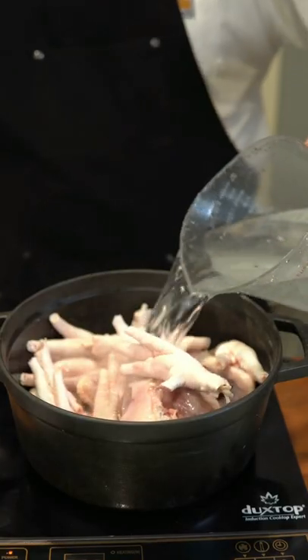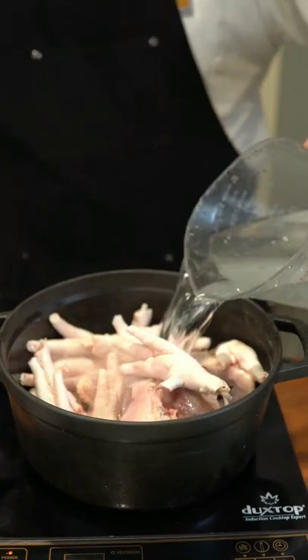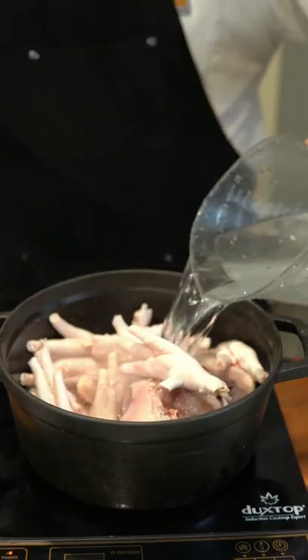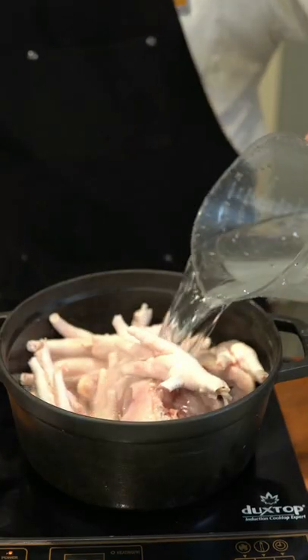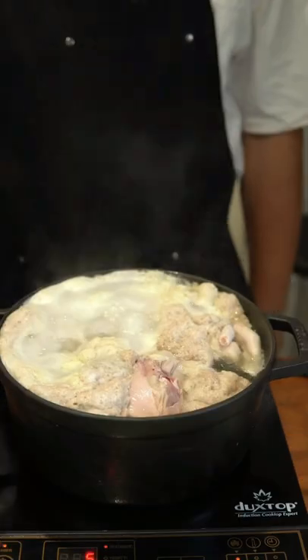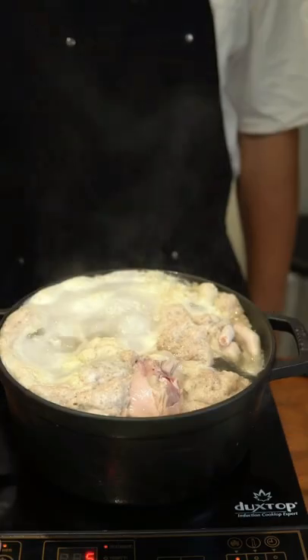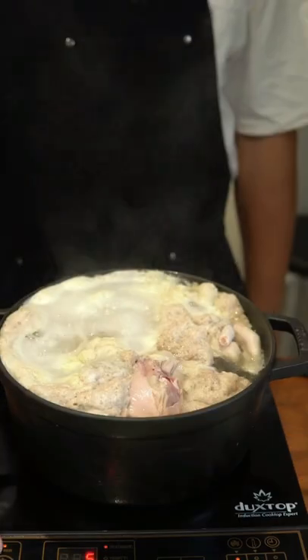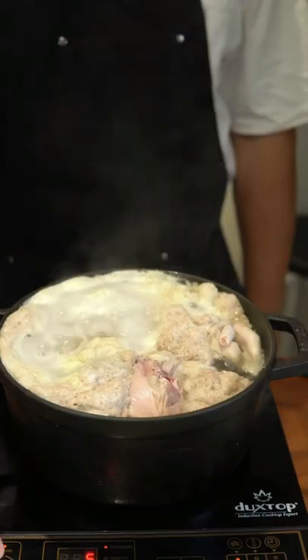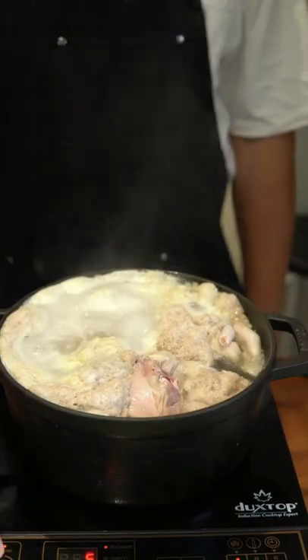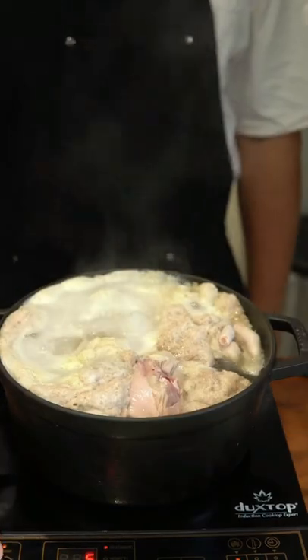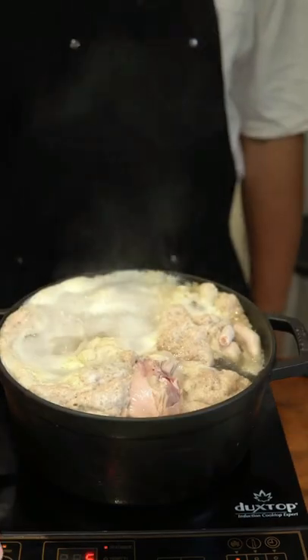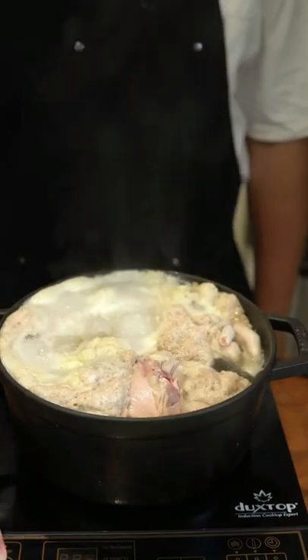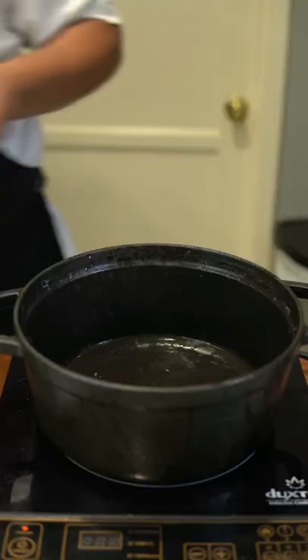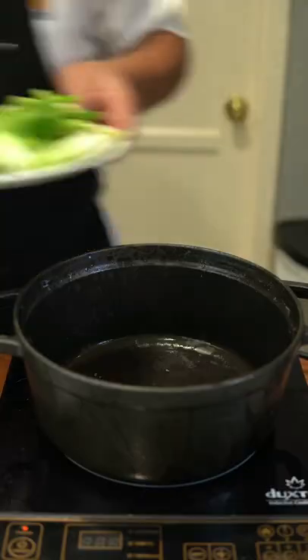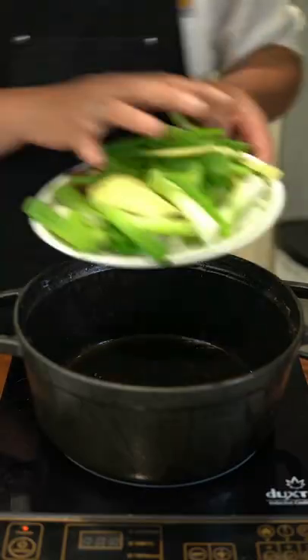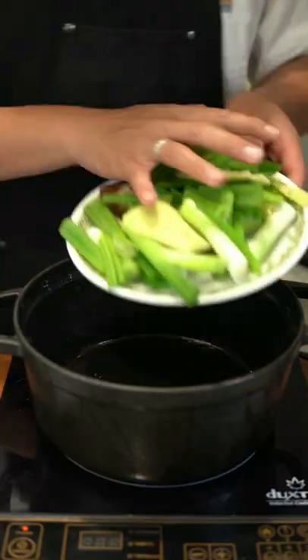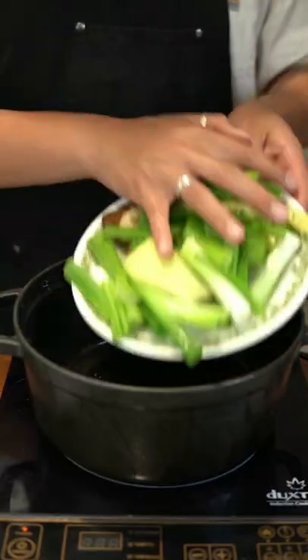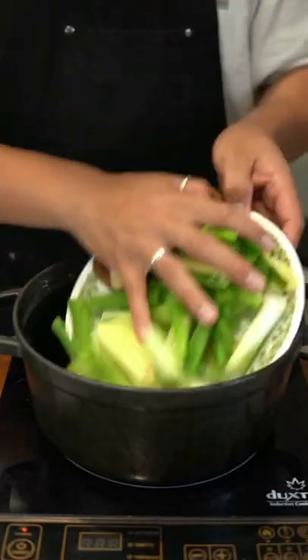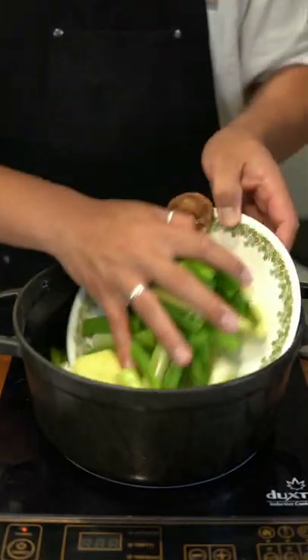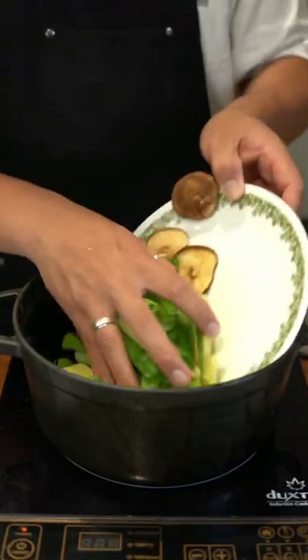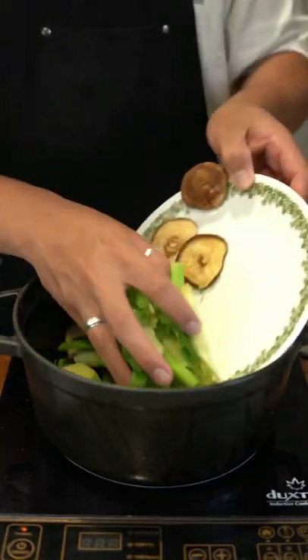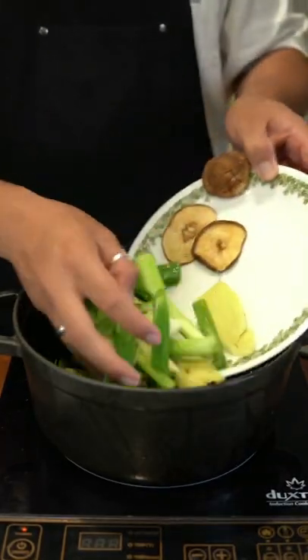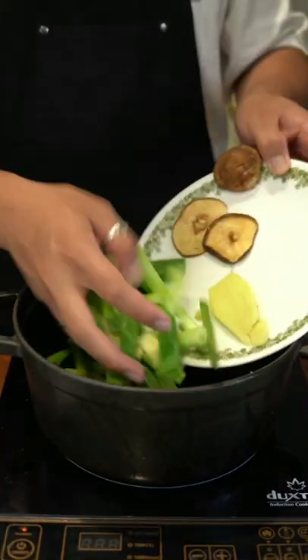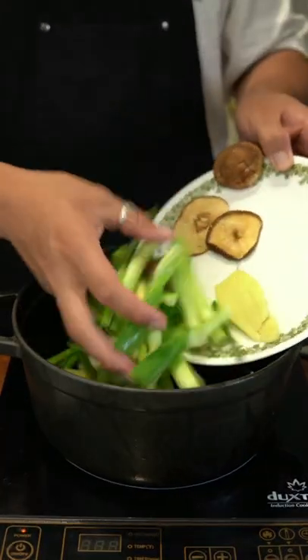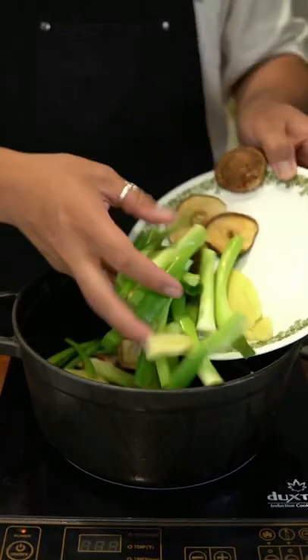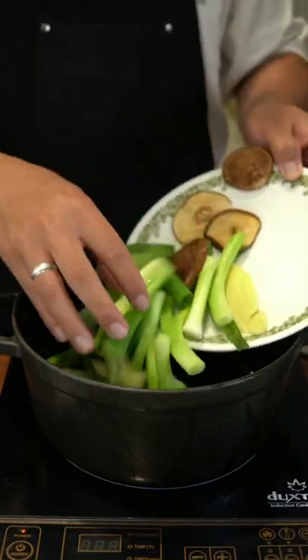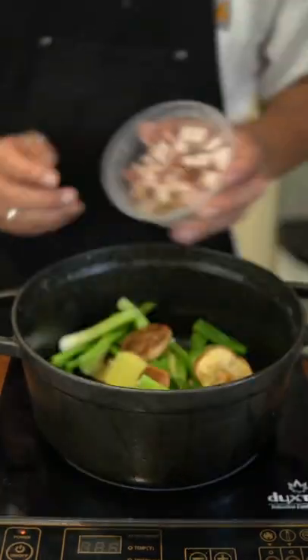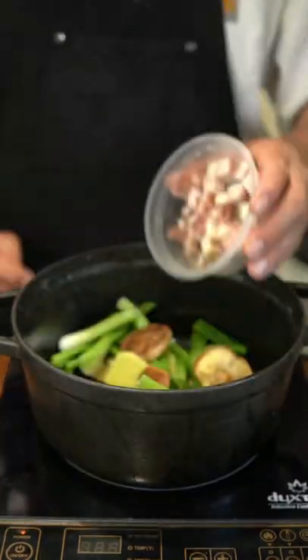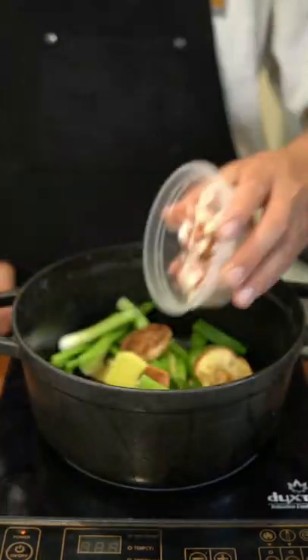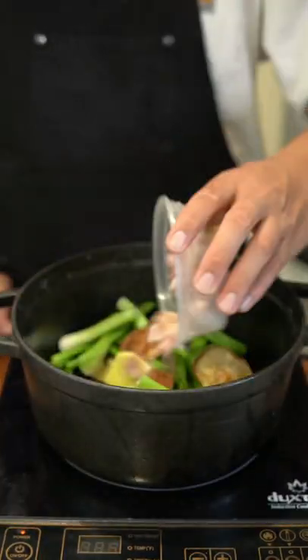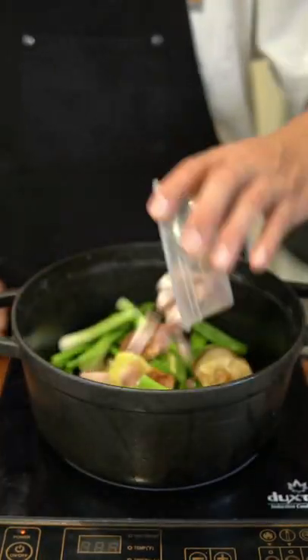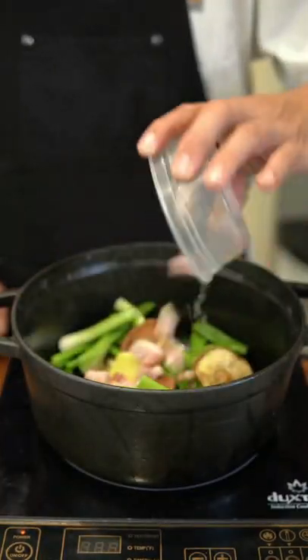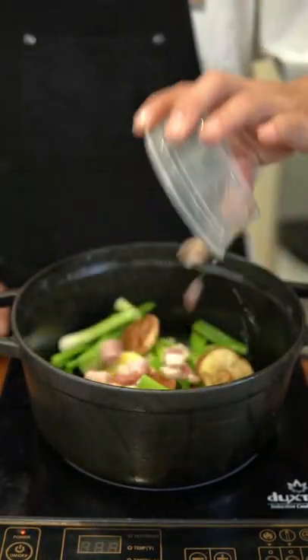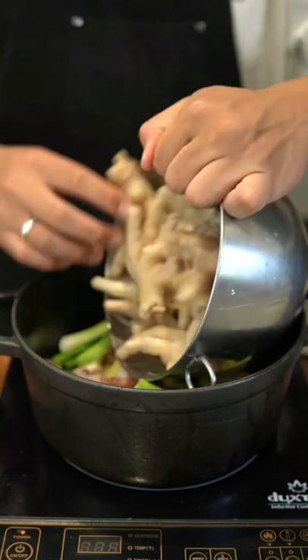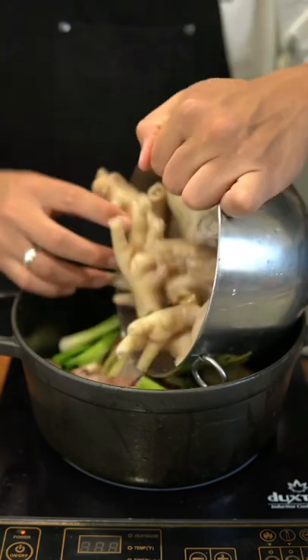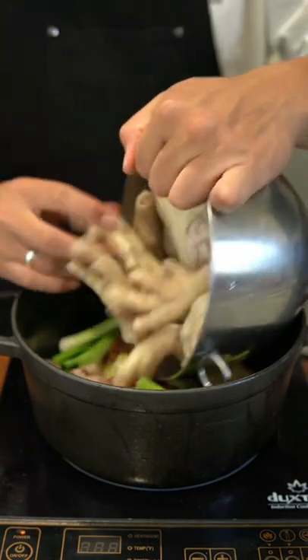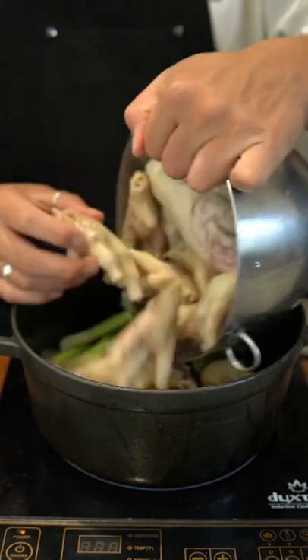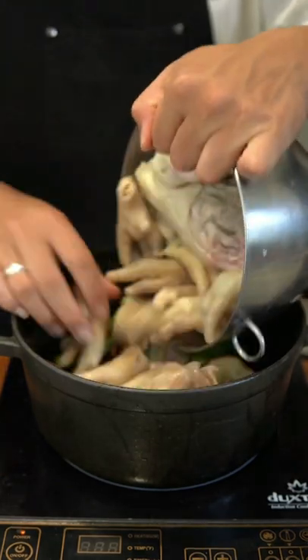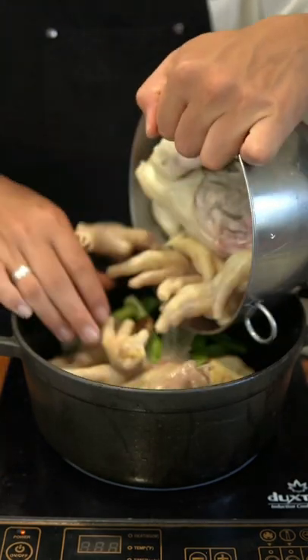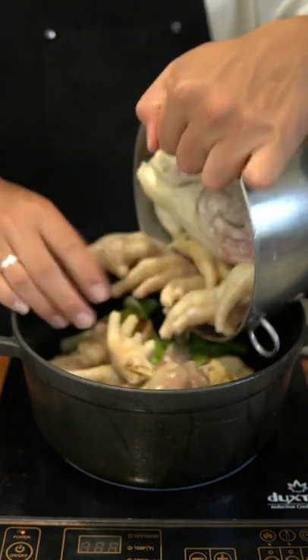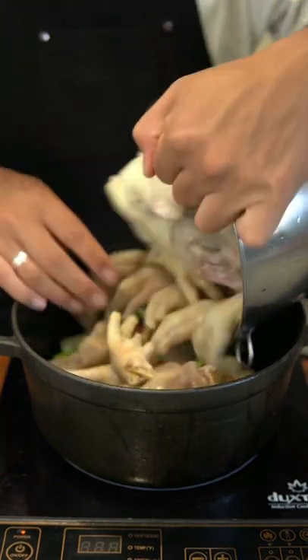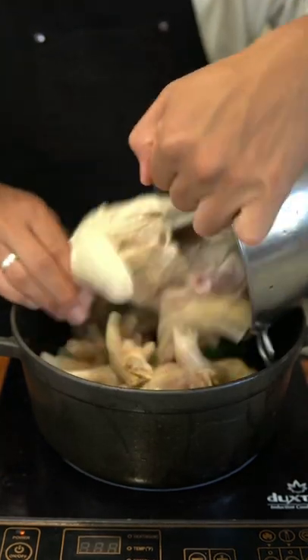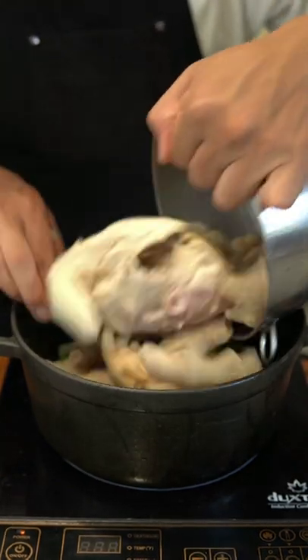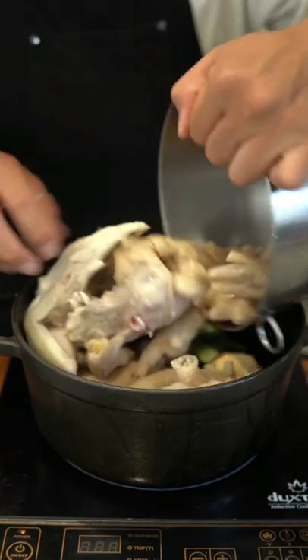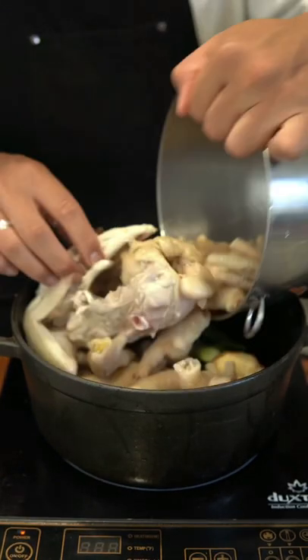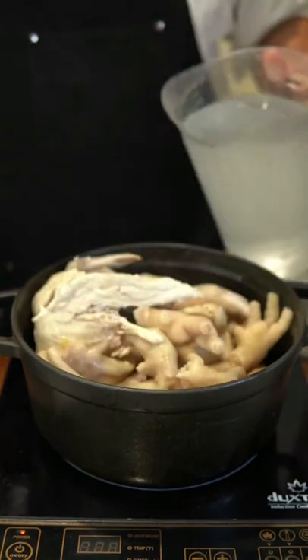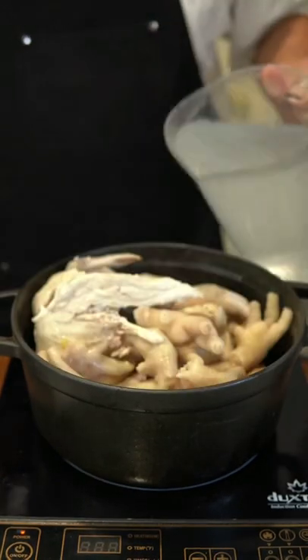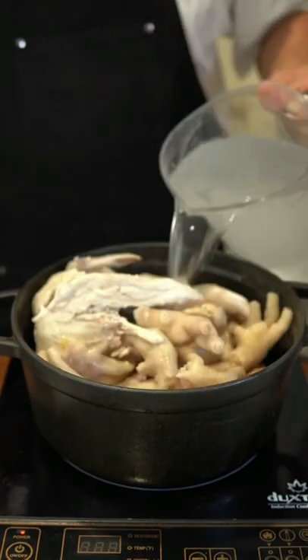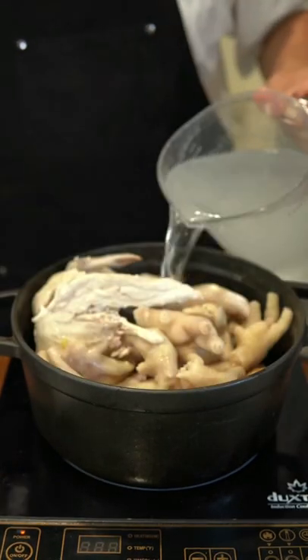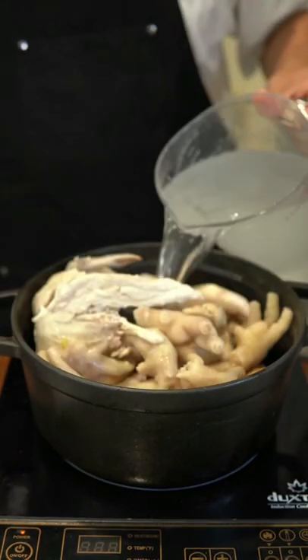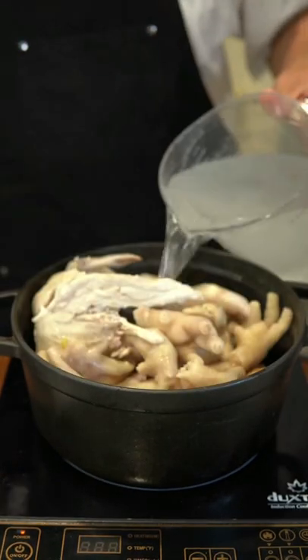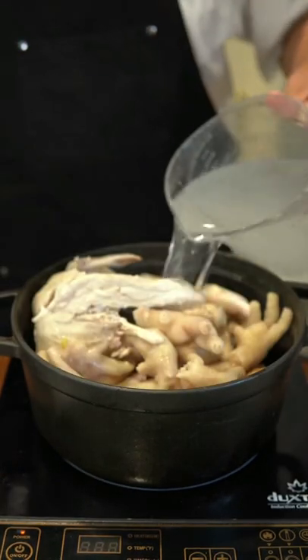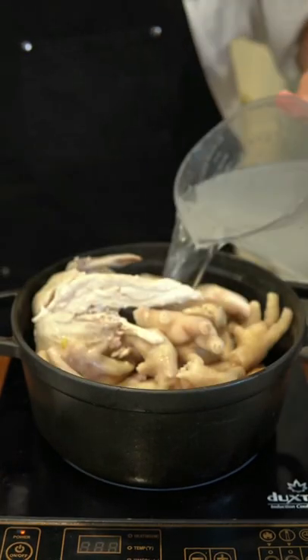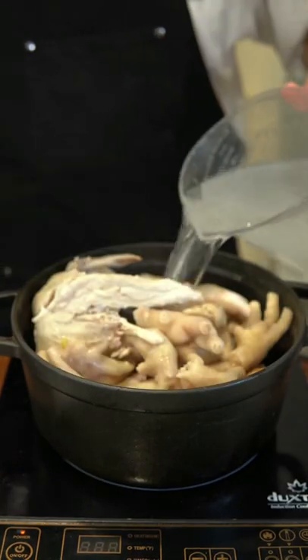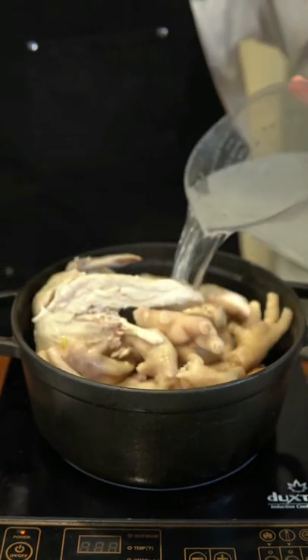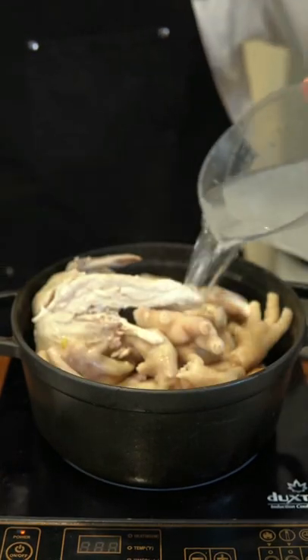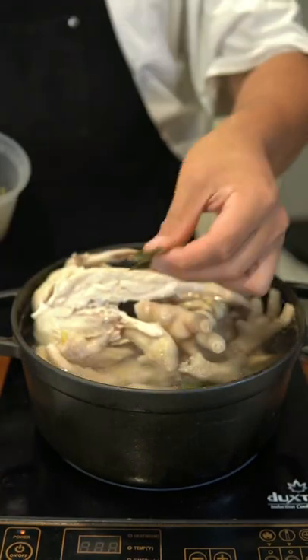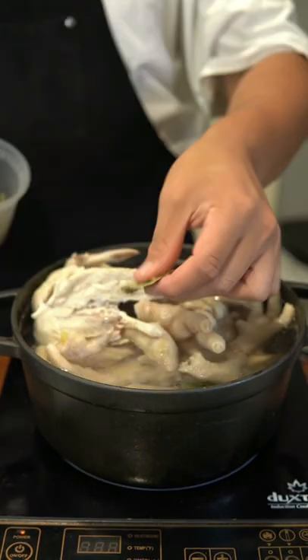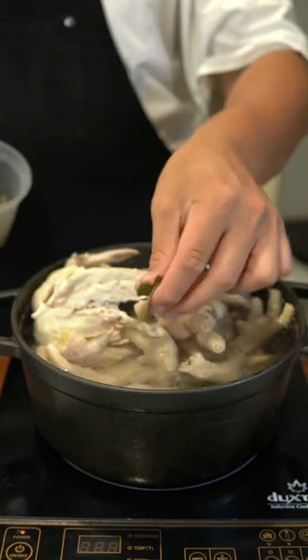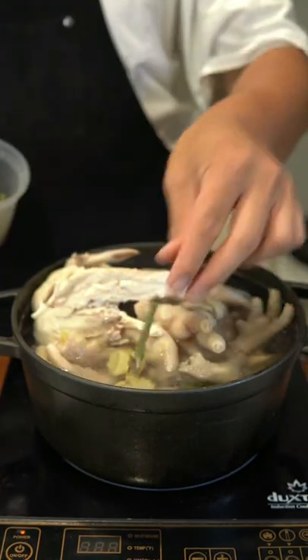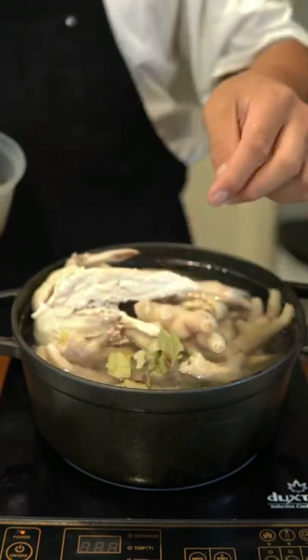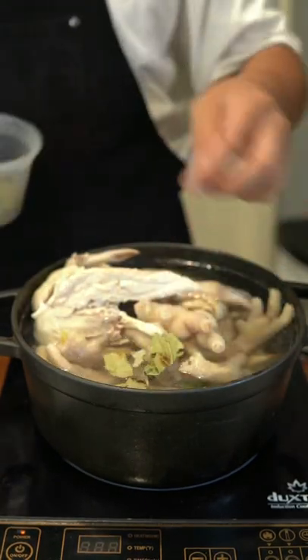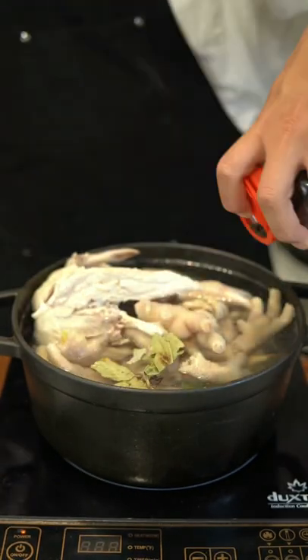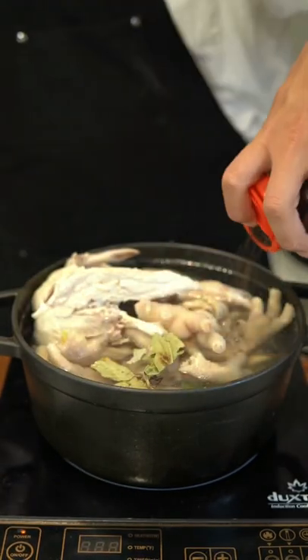Now we're gonna make a stock using scallions, ginger, dried shiitake mushrooms, bacon, the clean chicken, bay leaves, and black peppercorns.